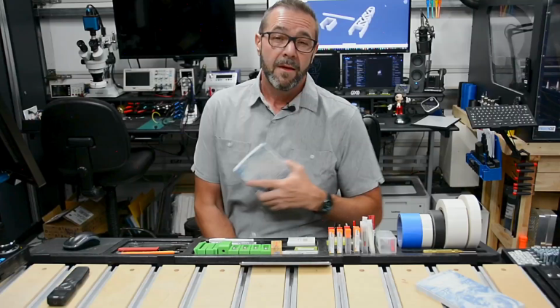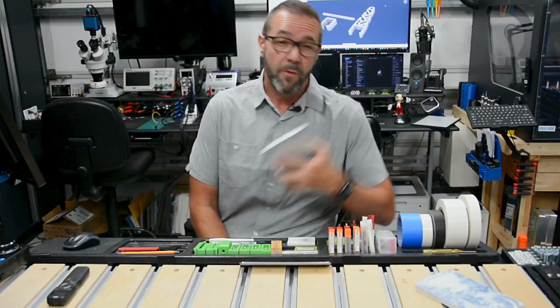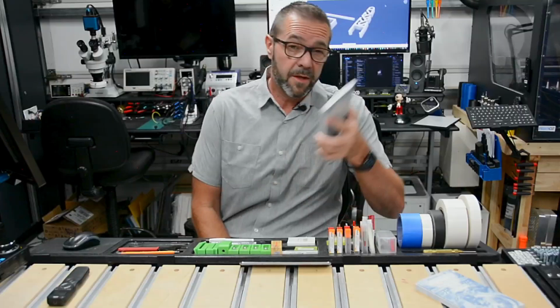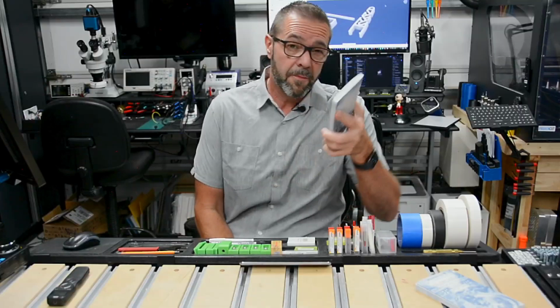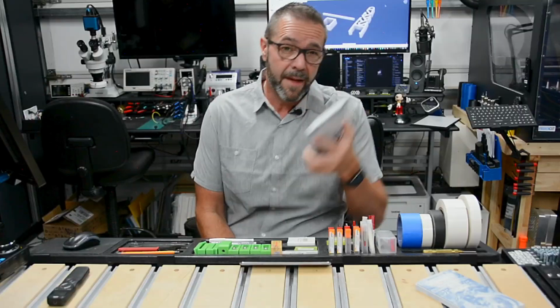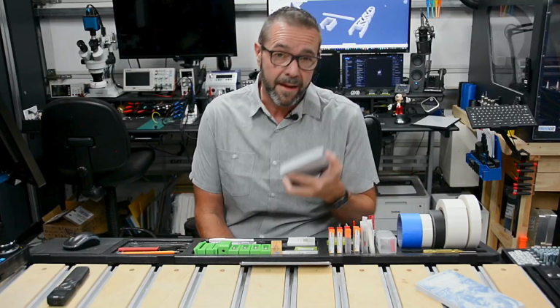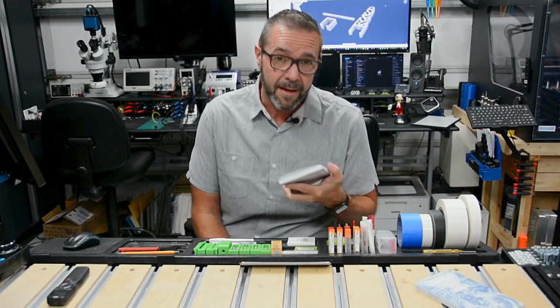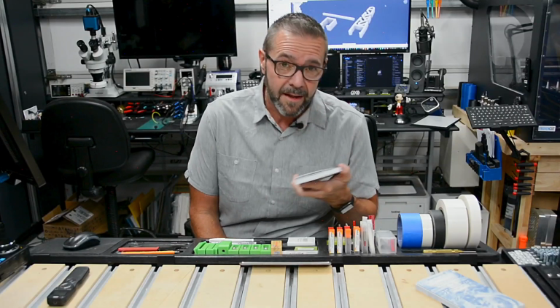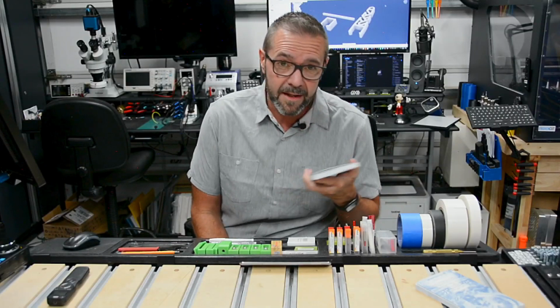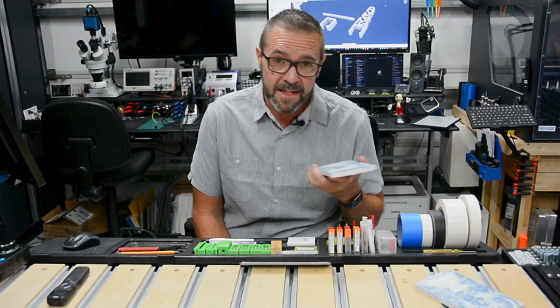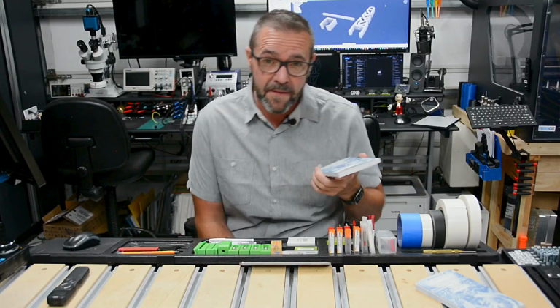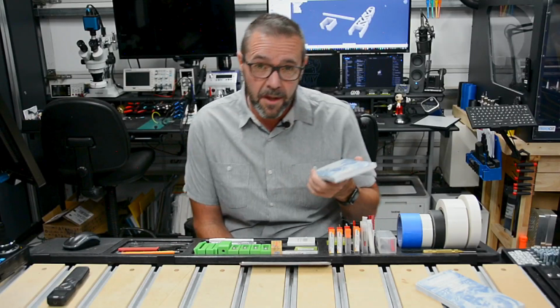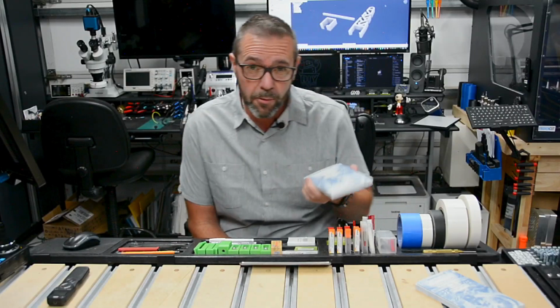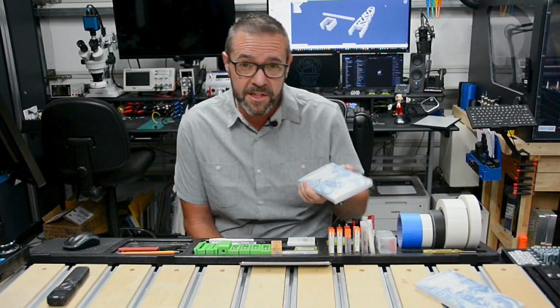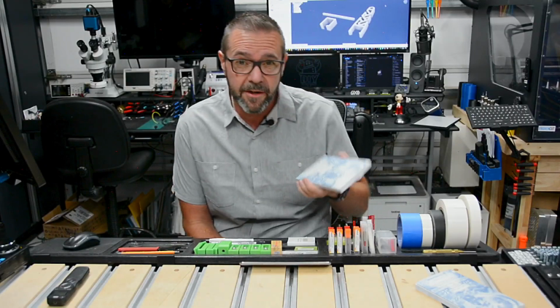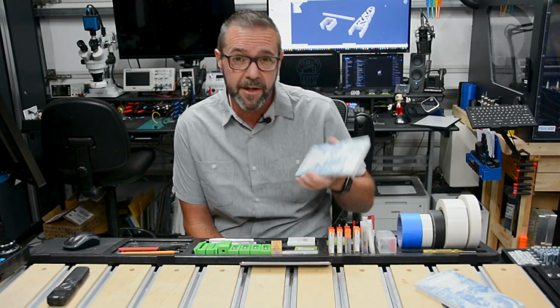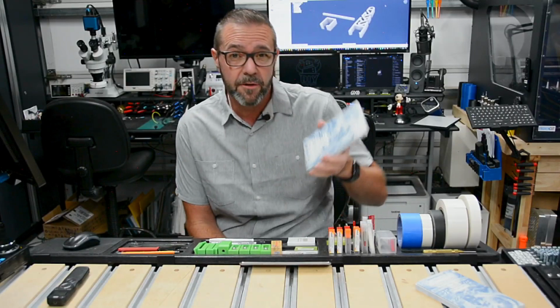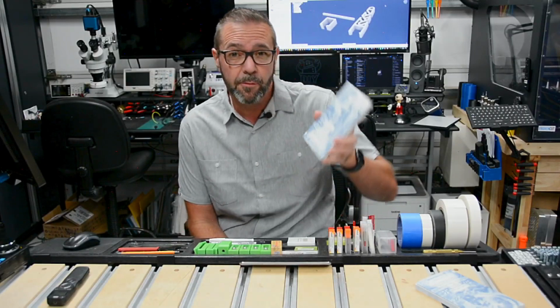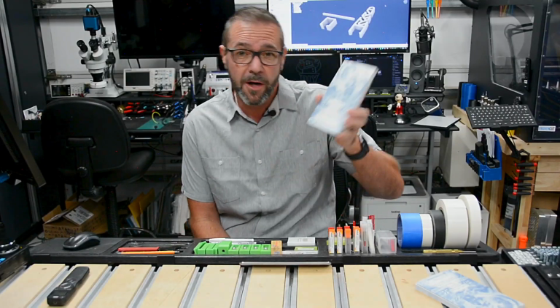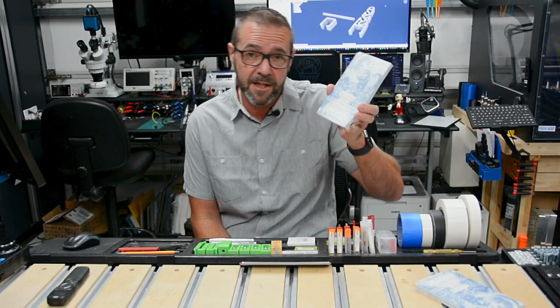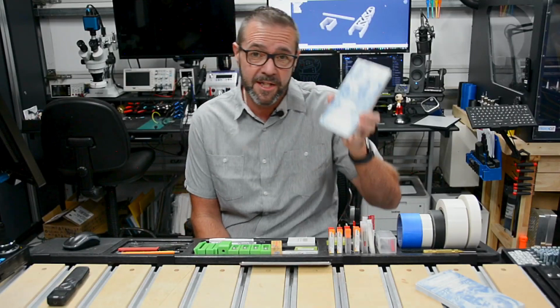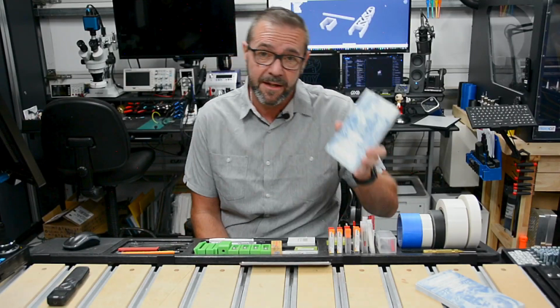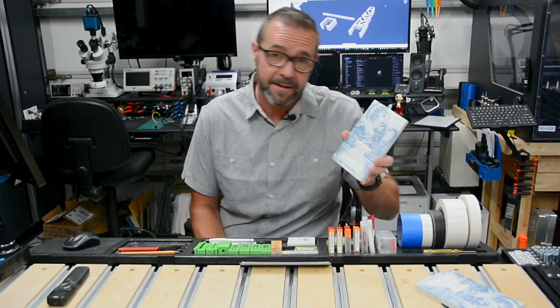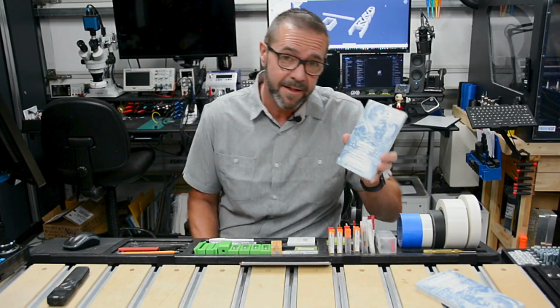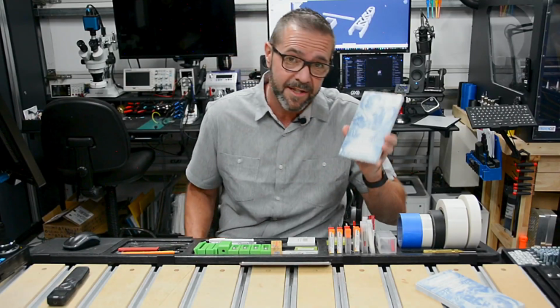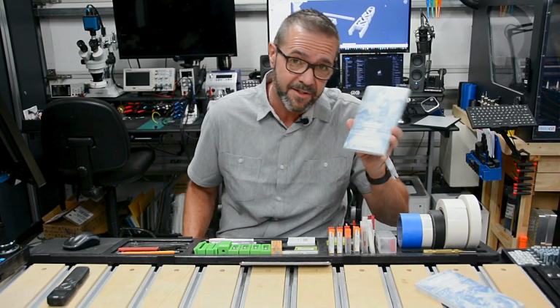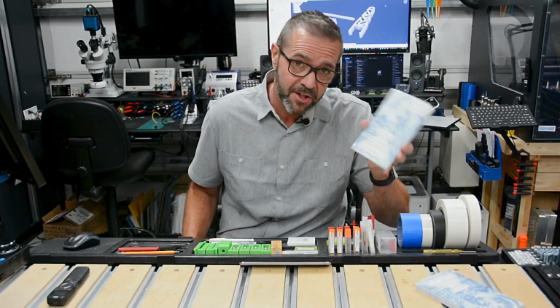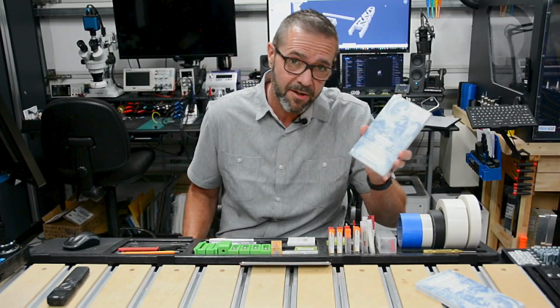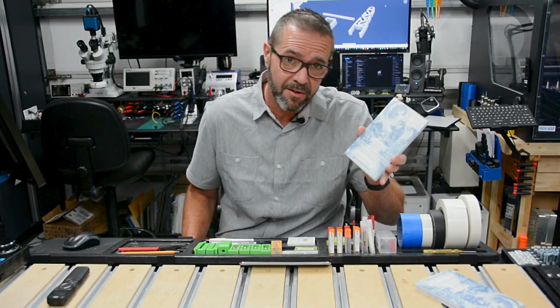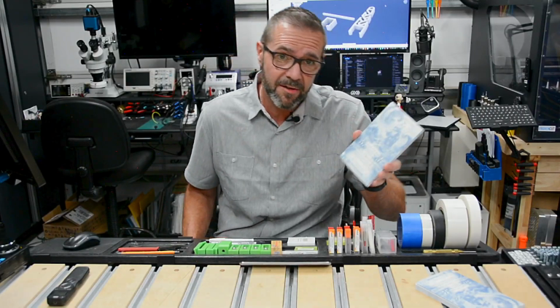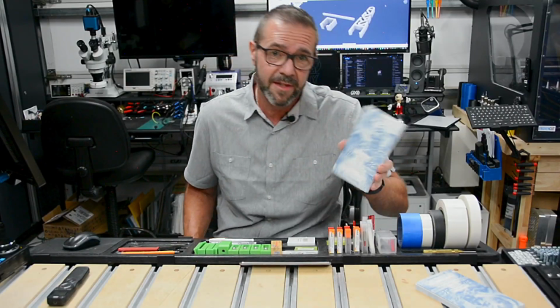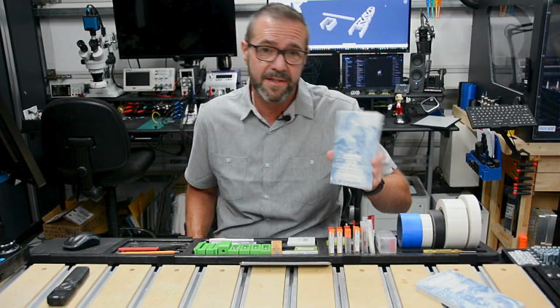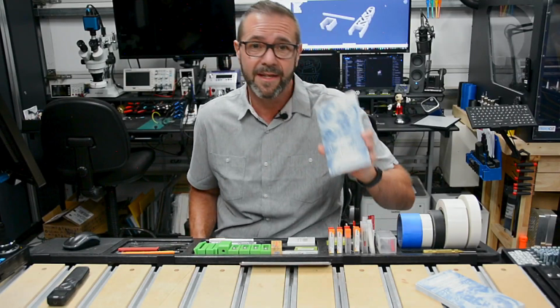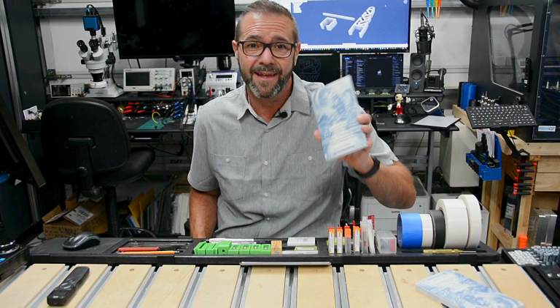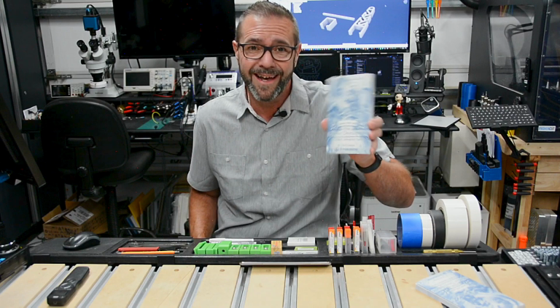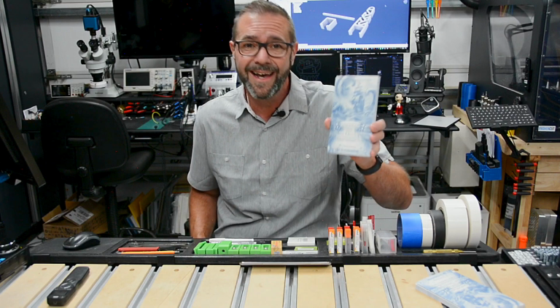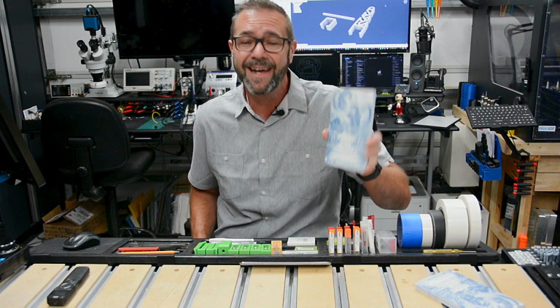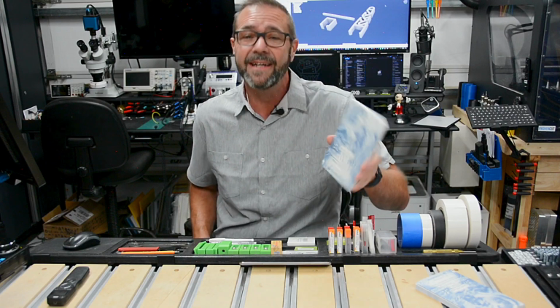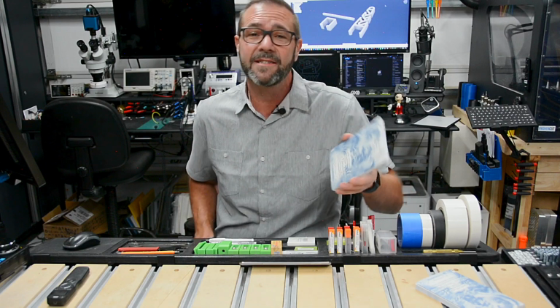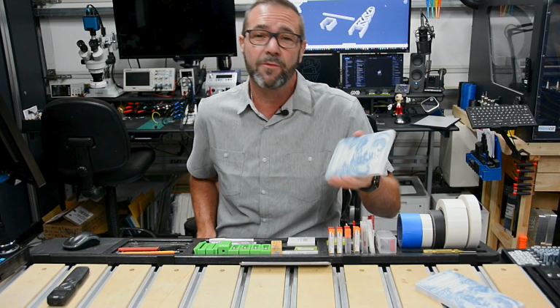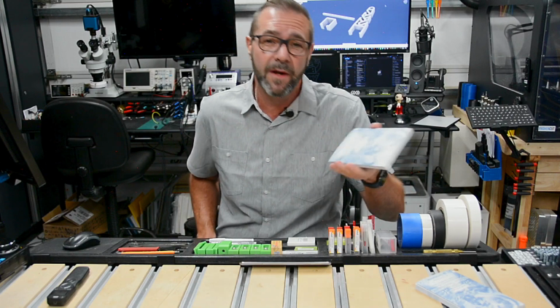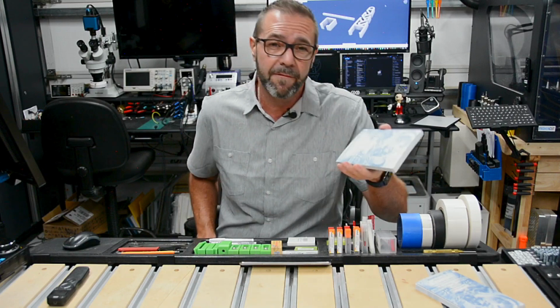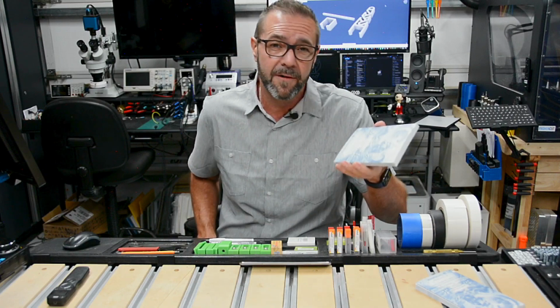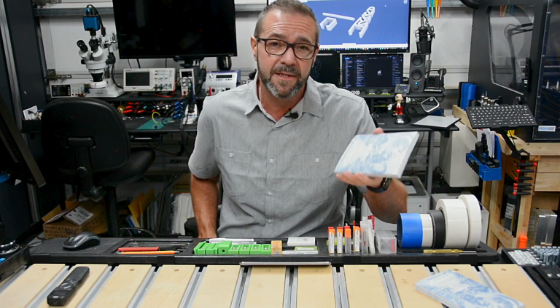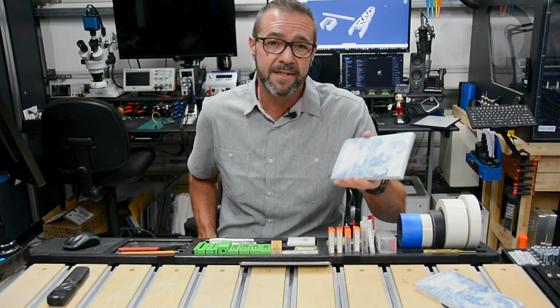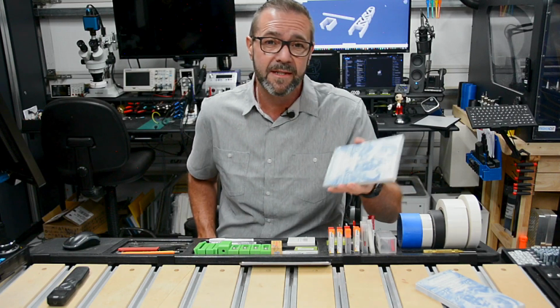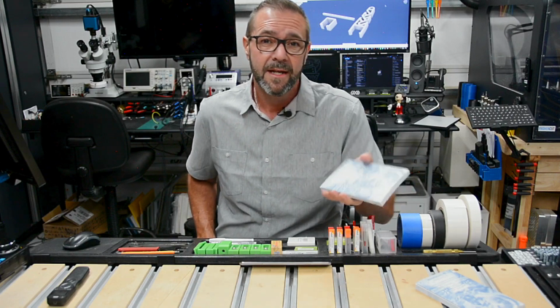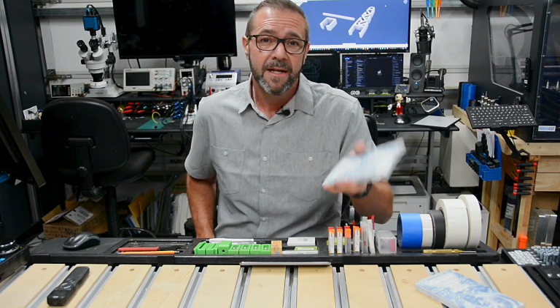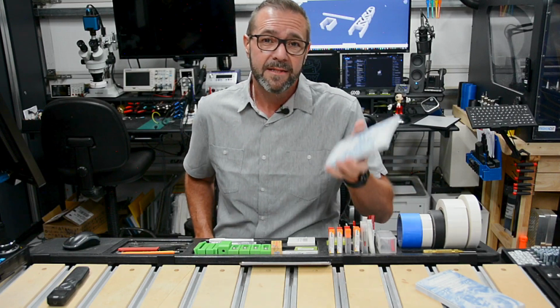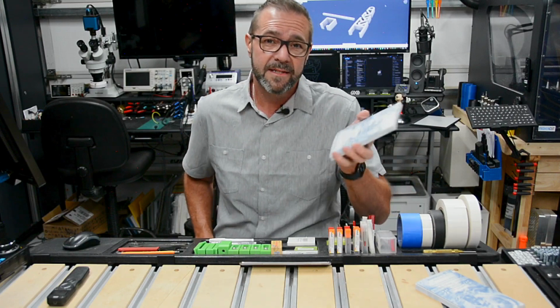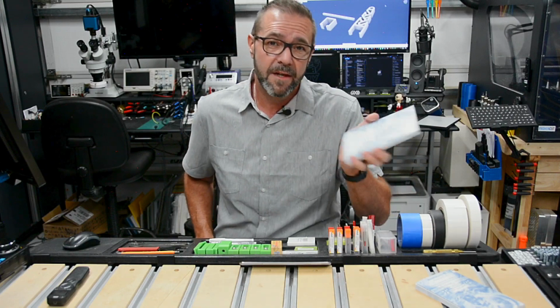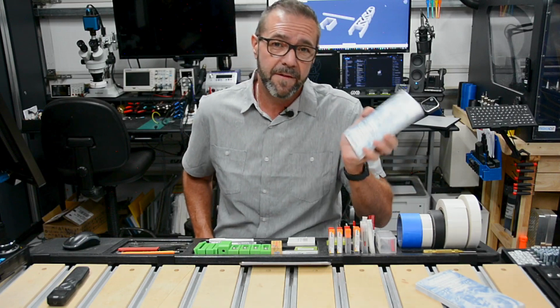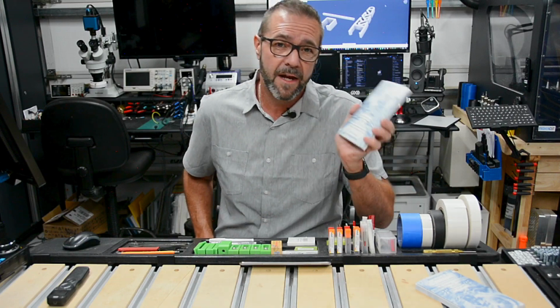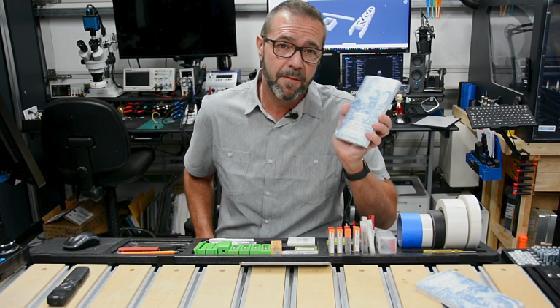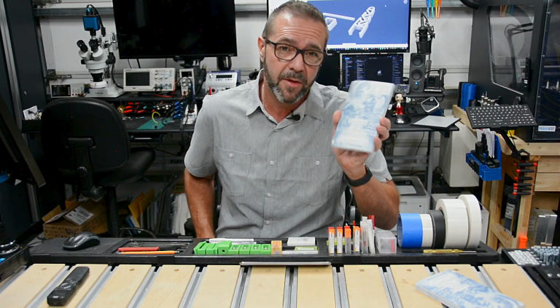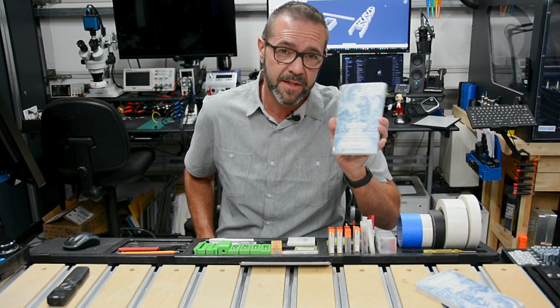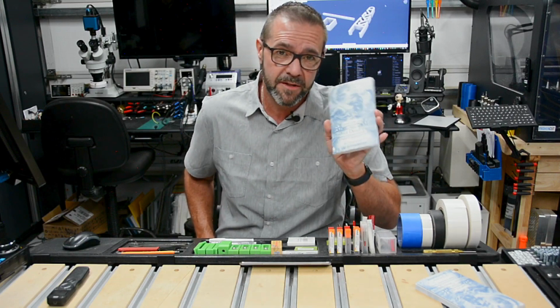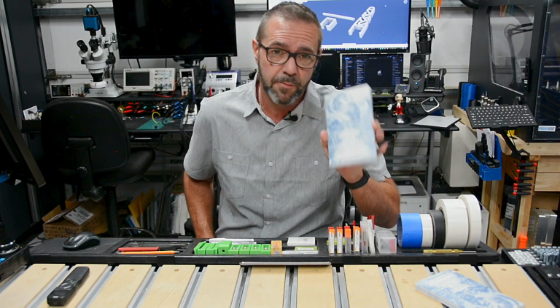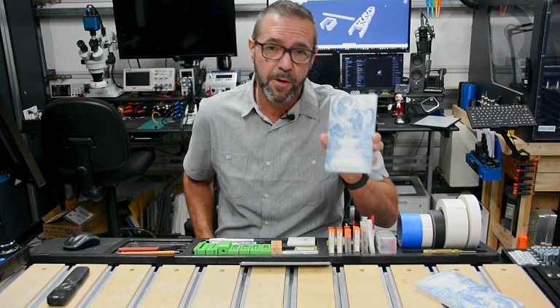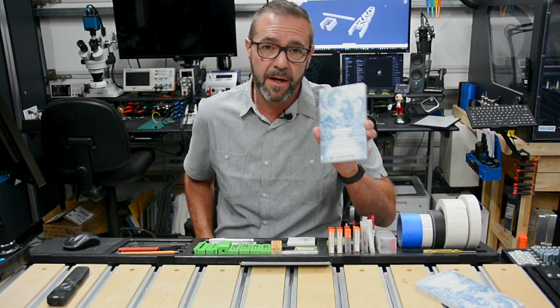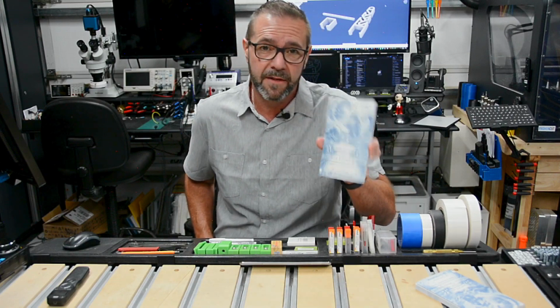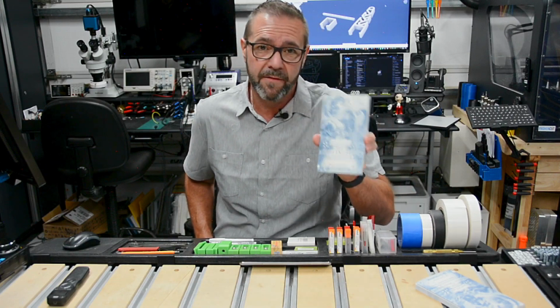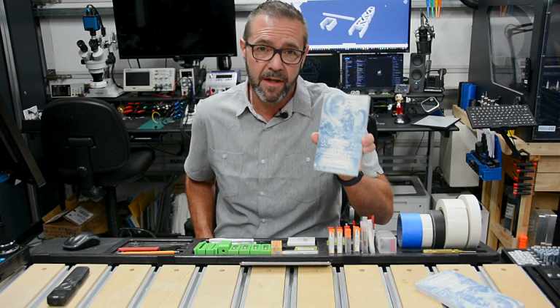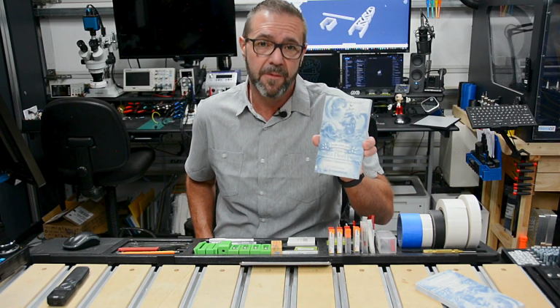Welcome back. In this video we're sharing a new project. It's a journal, it's a guide, it's a reference. It's a self-guided book to new product development.